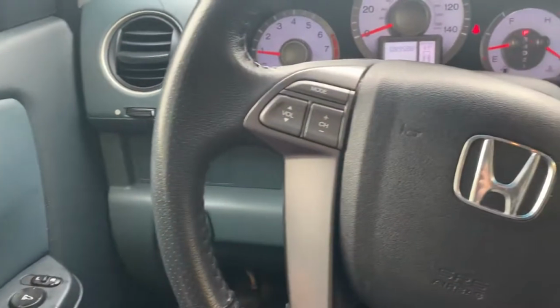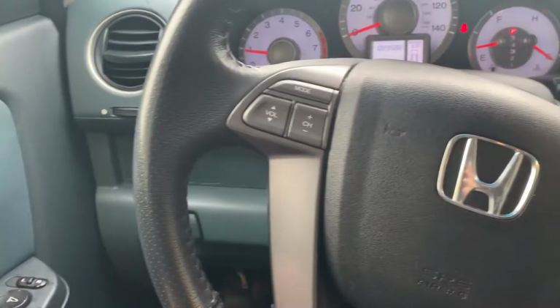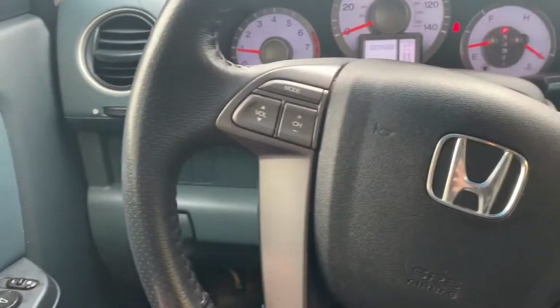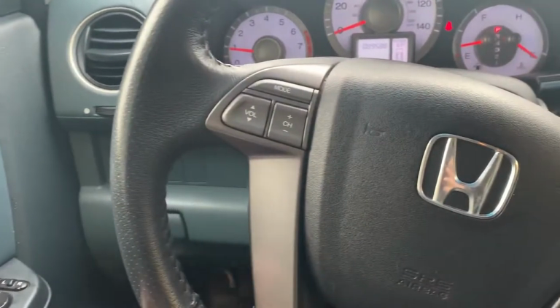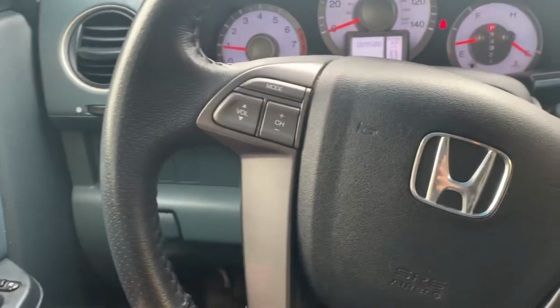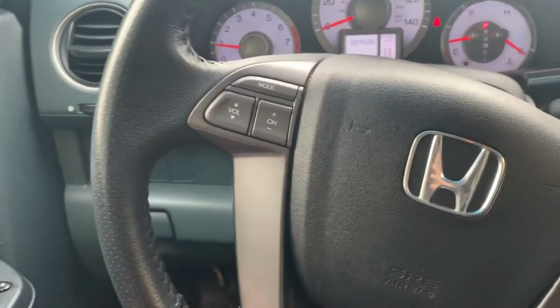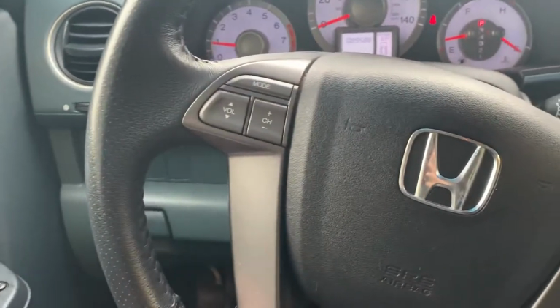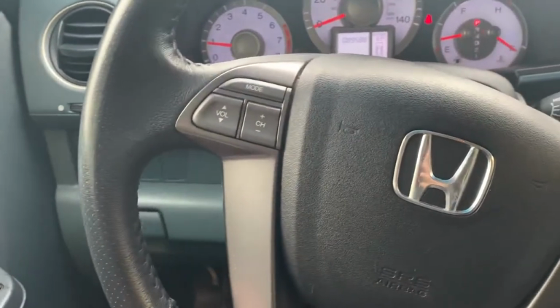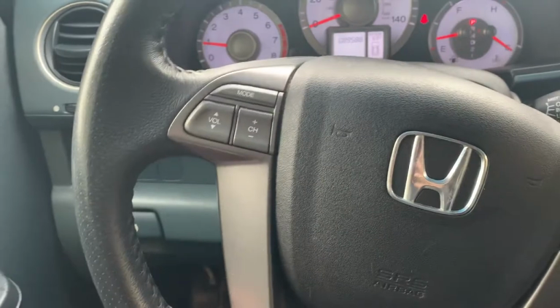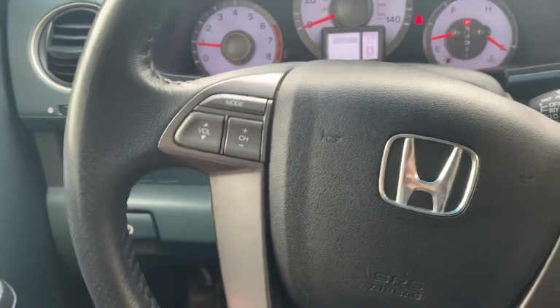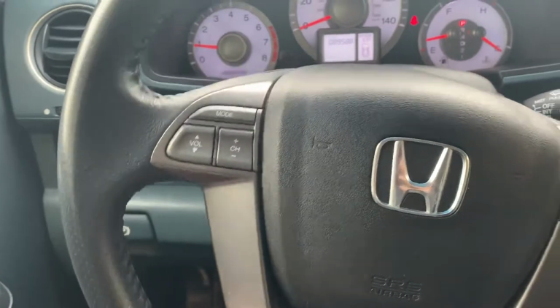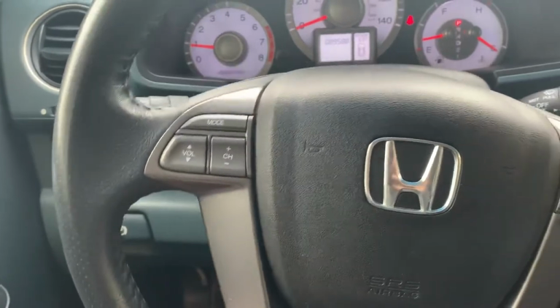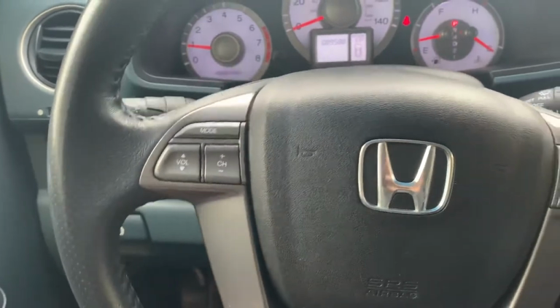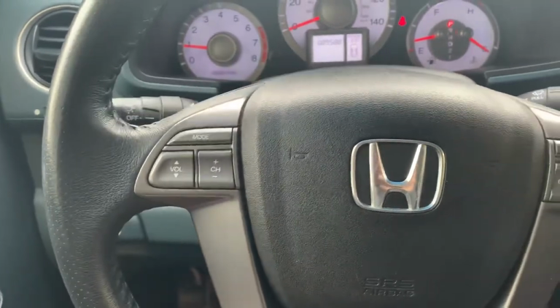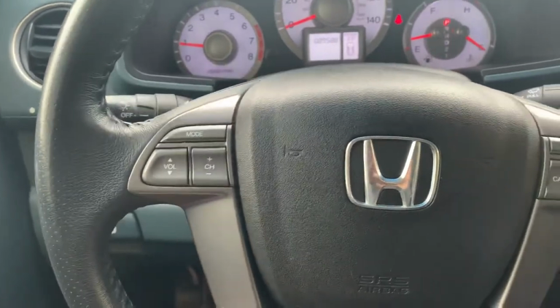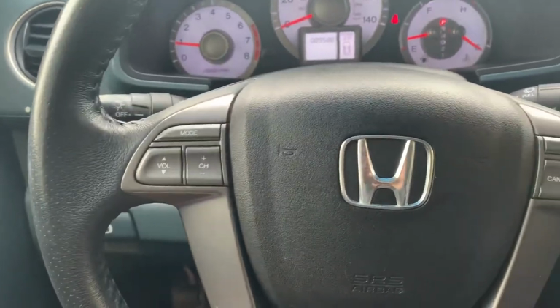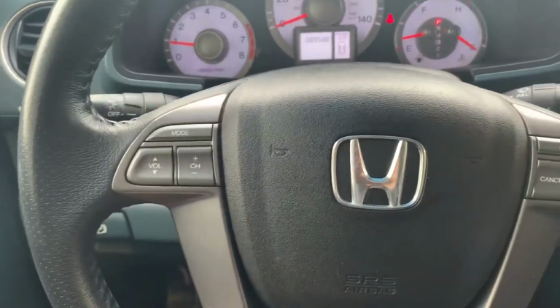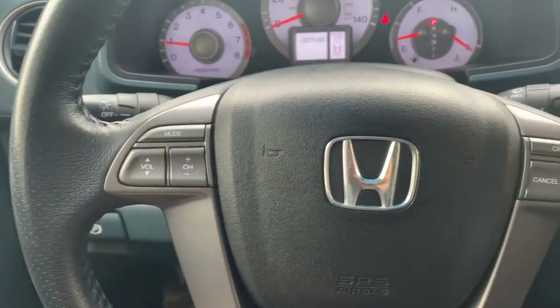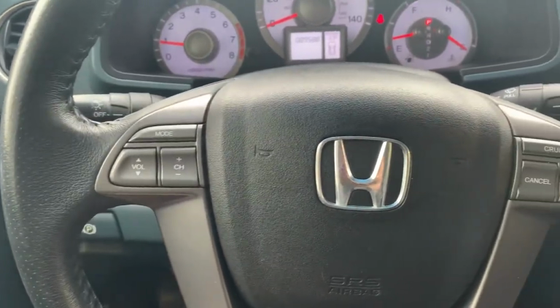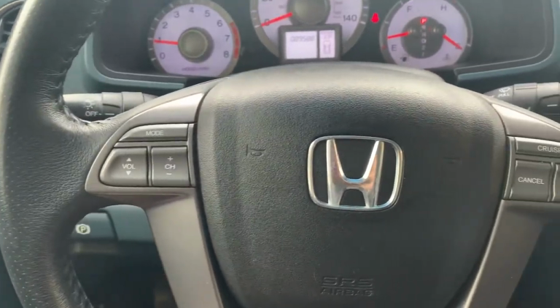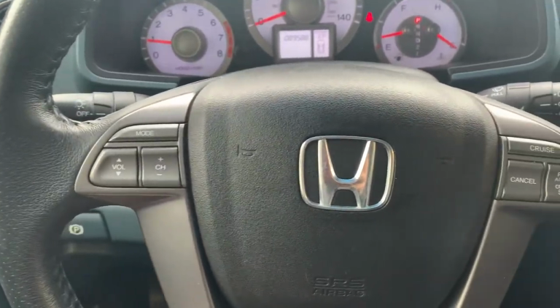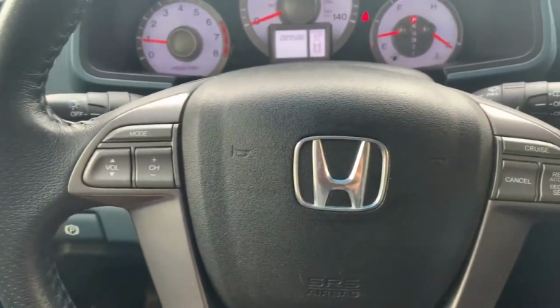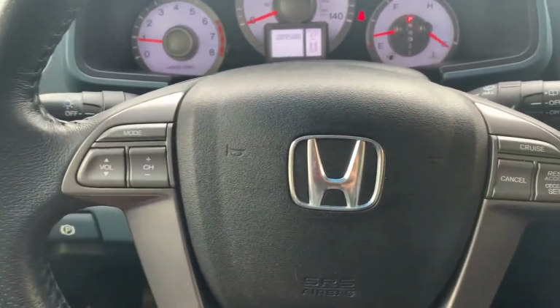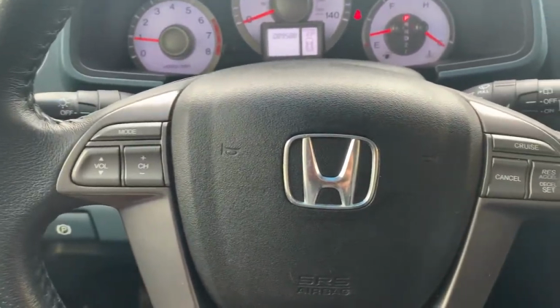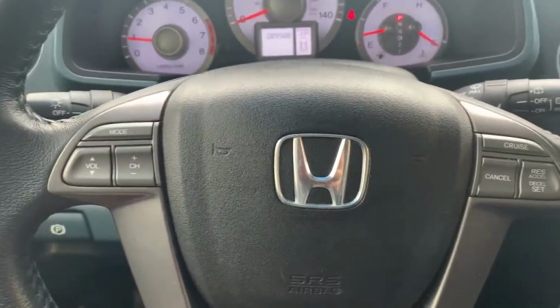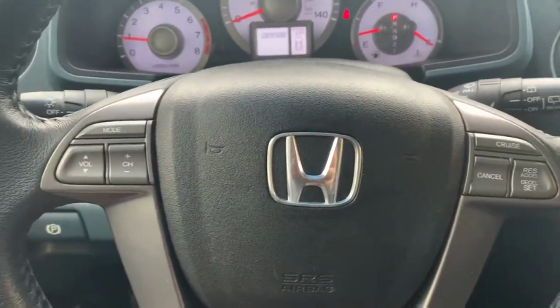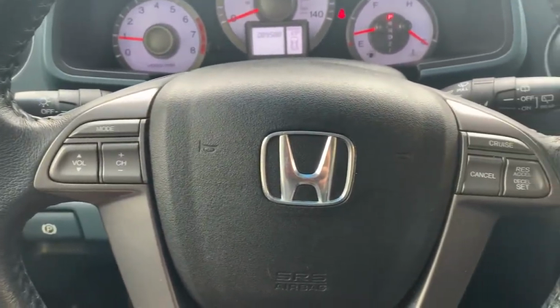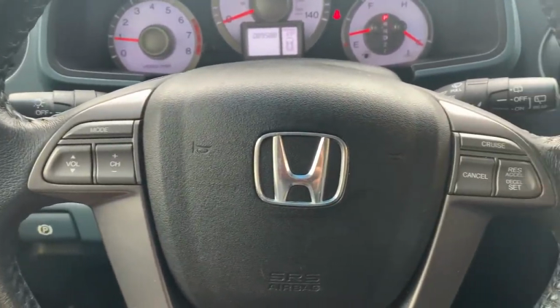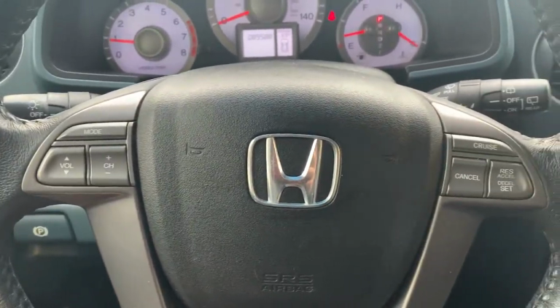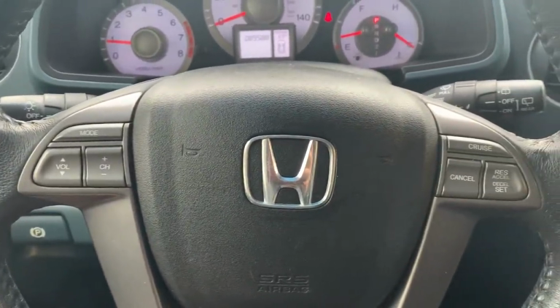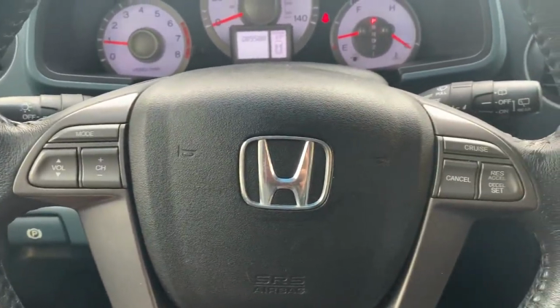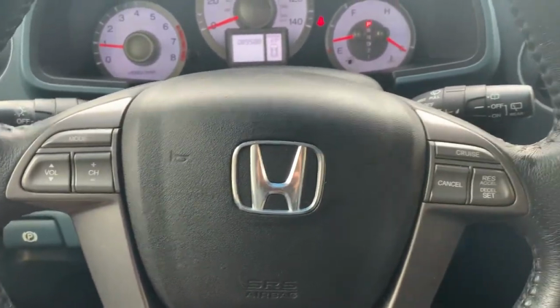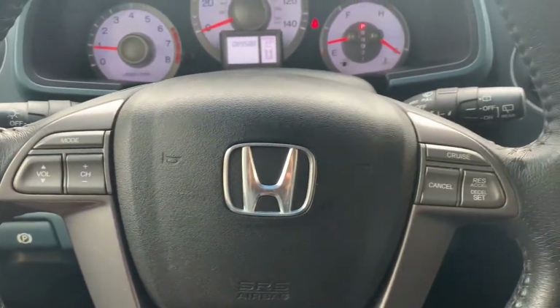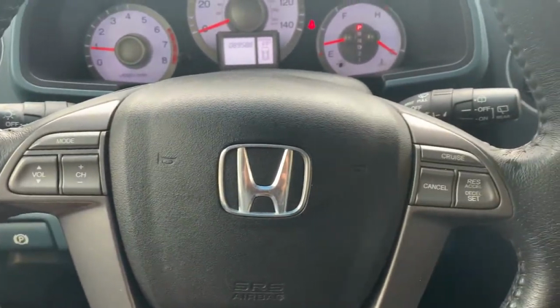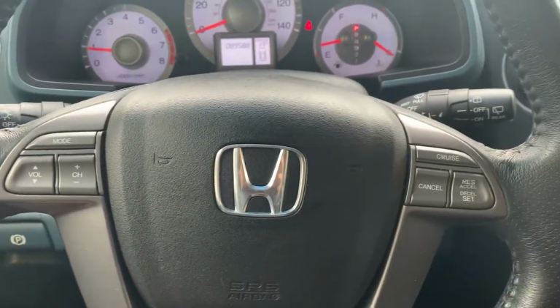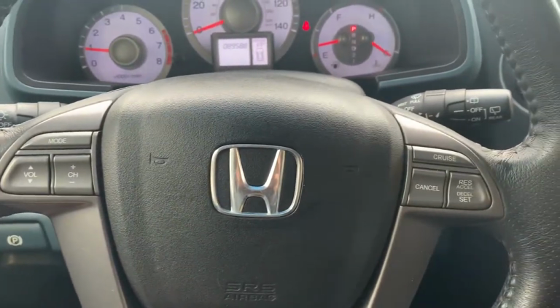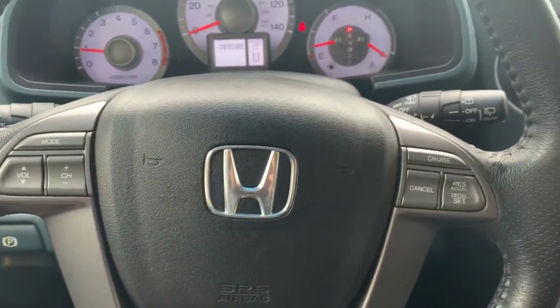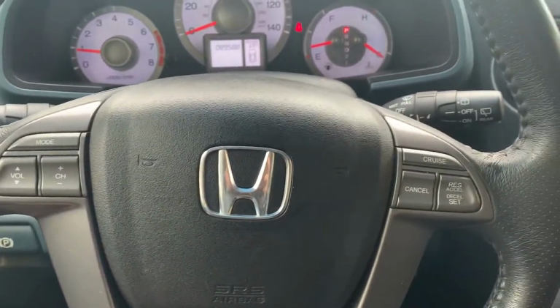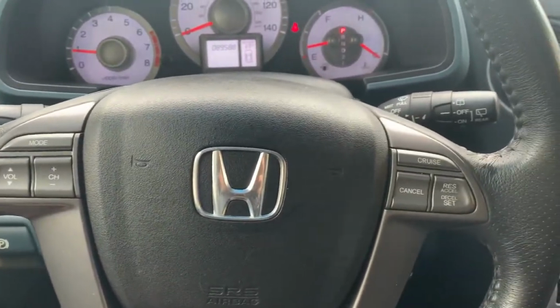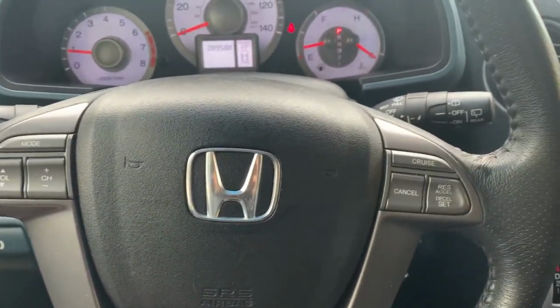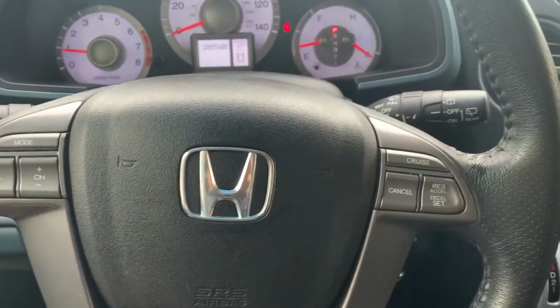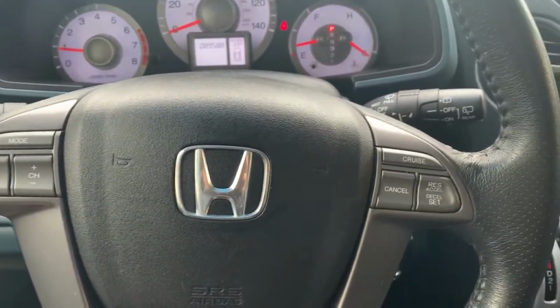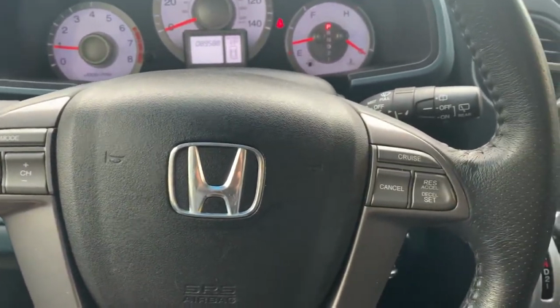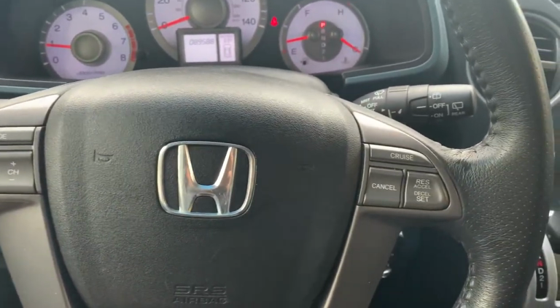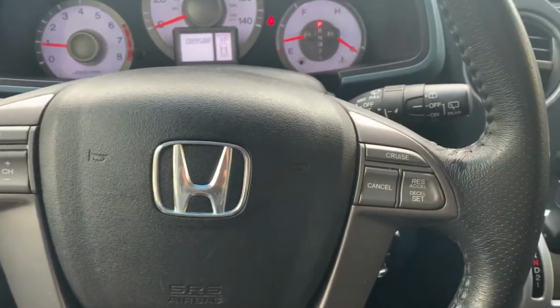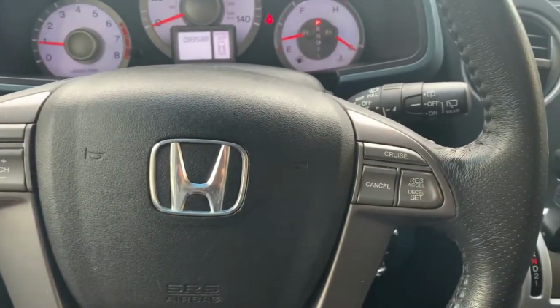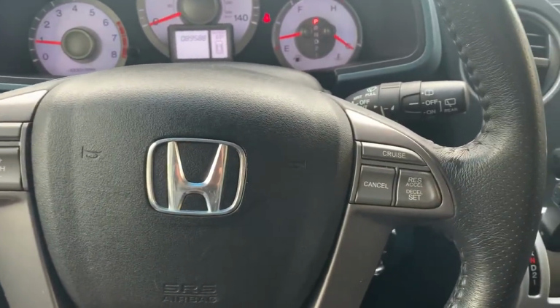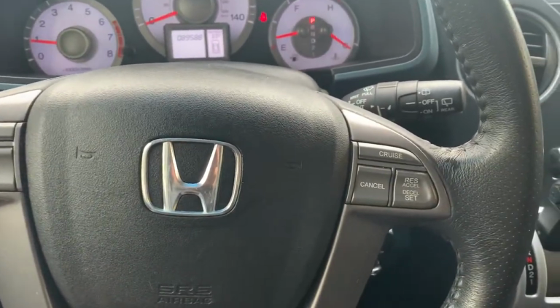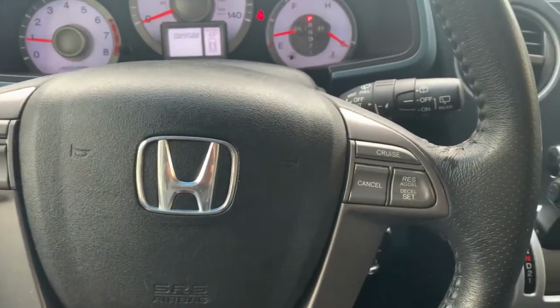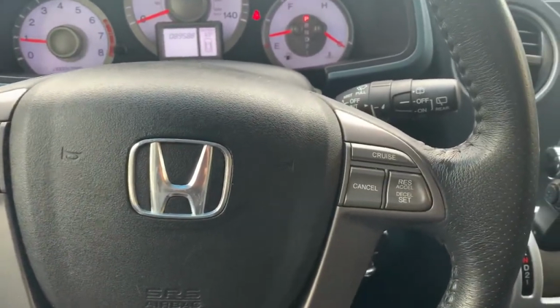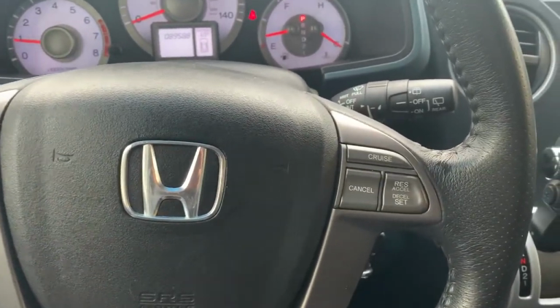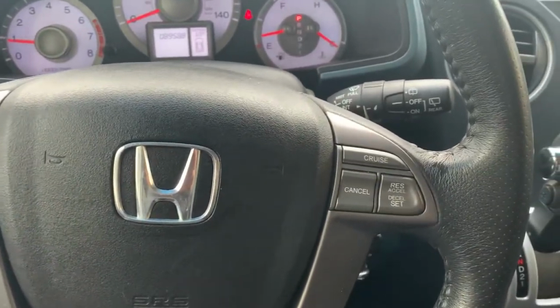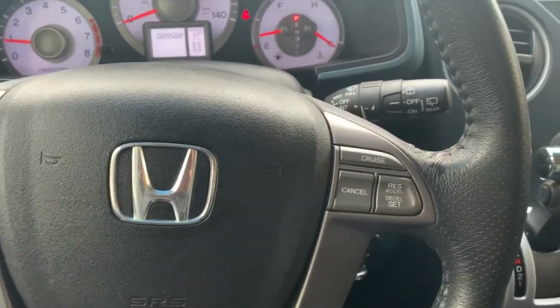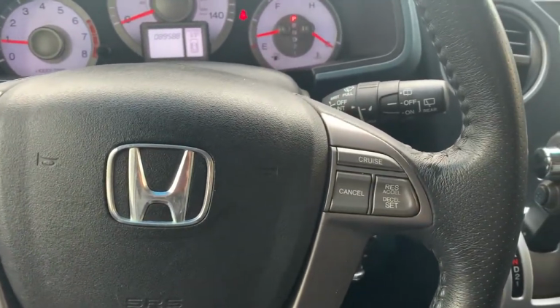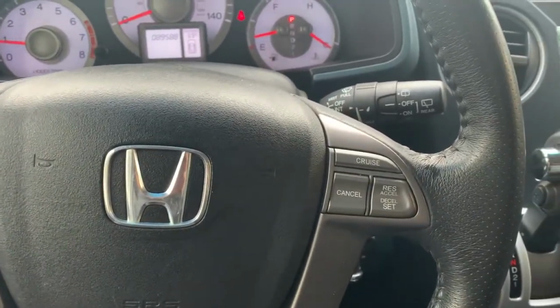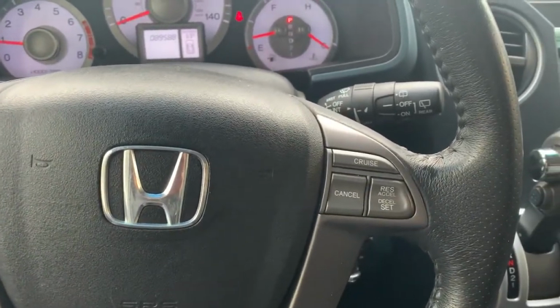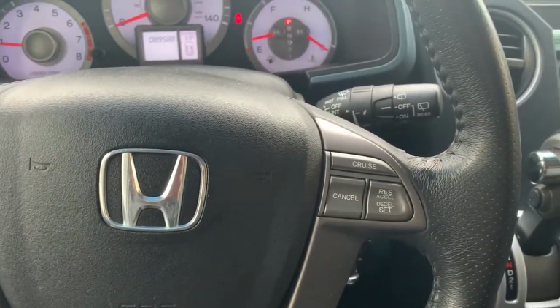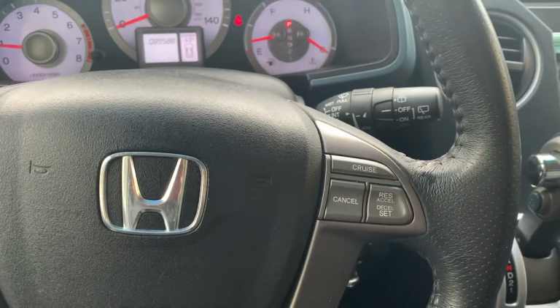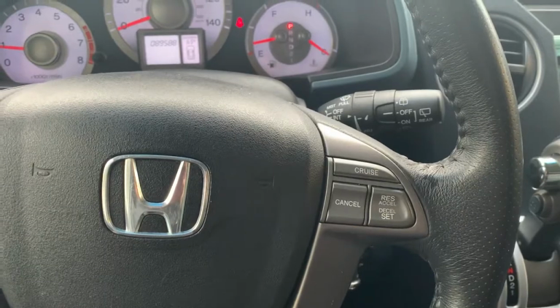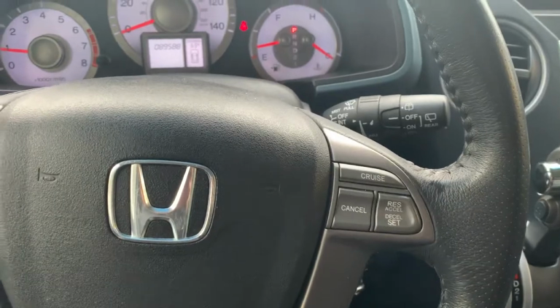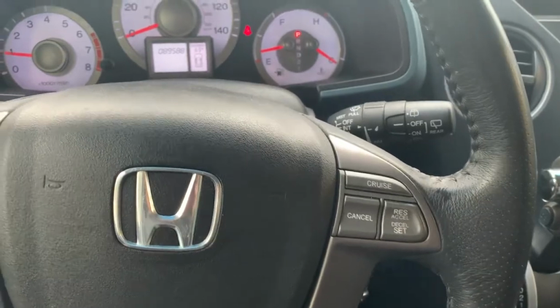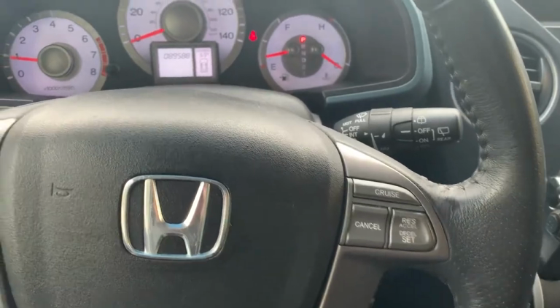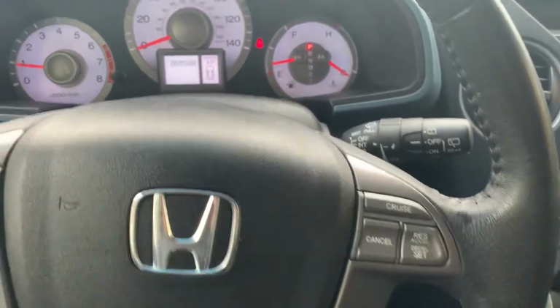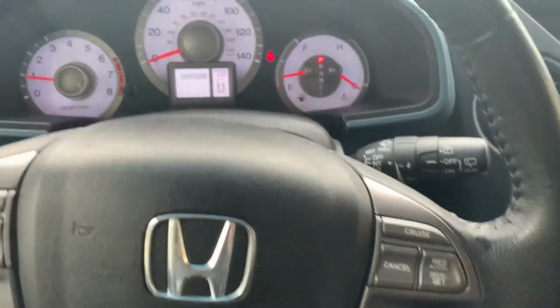You will have steering wheel controls to be able to cycle through your audio sources and control the volume. Cruise control is on the other side.